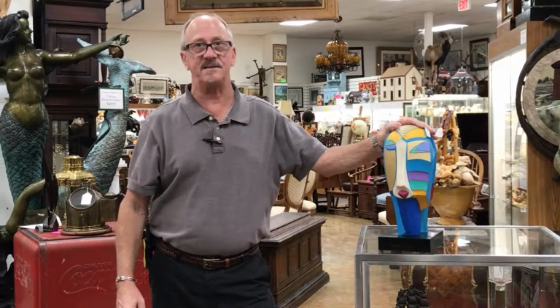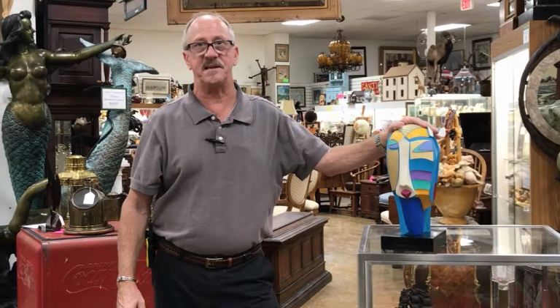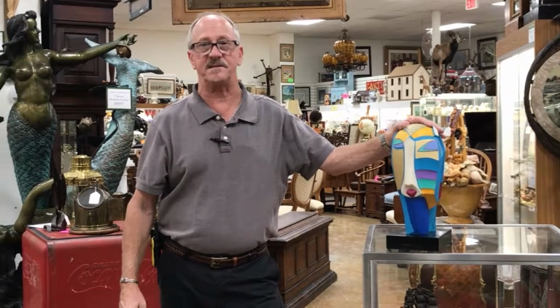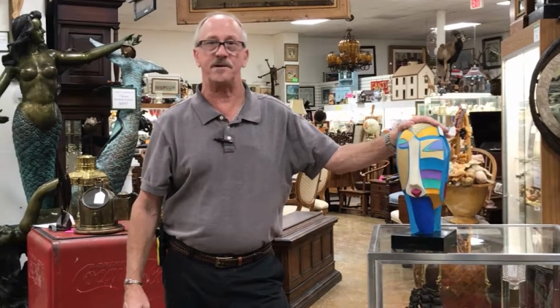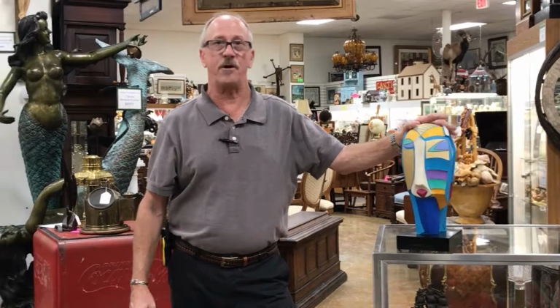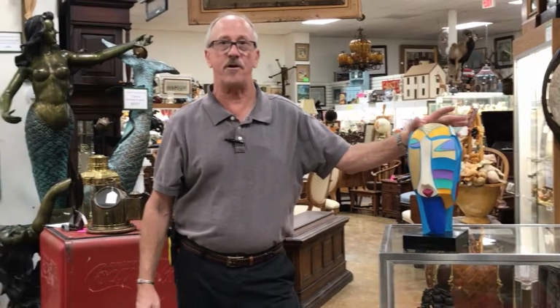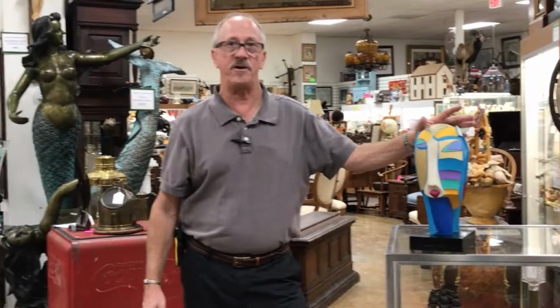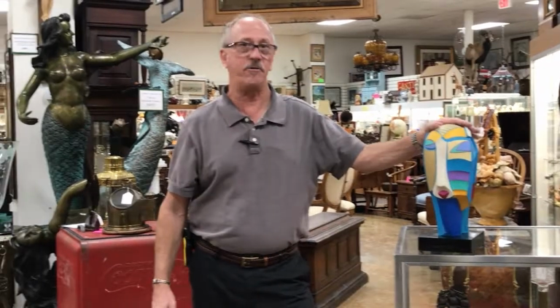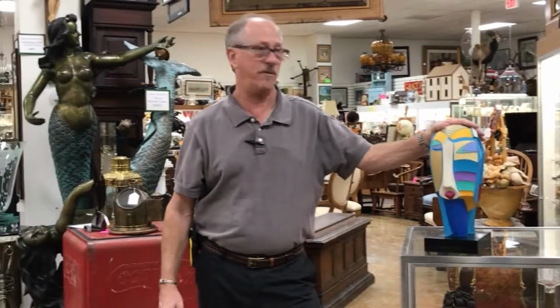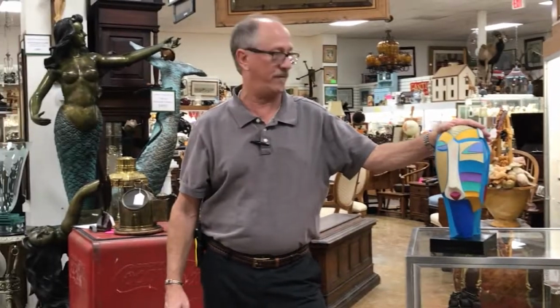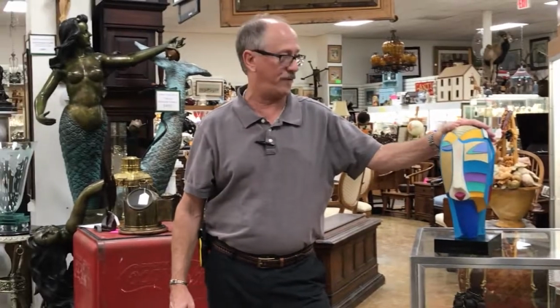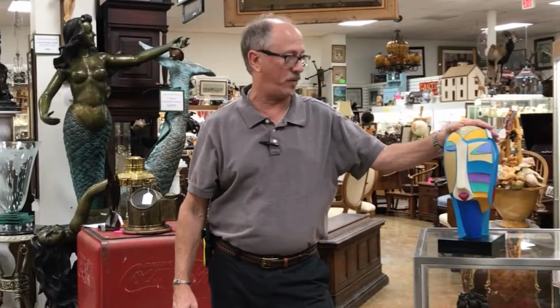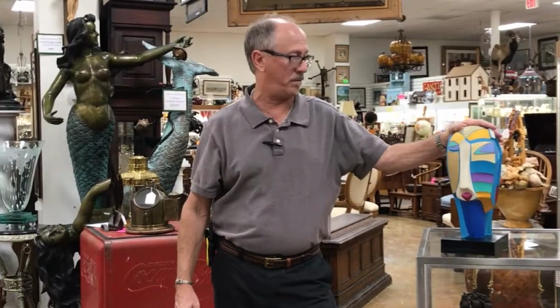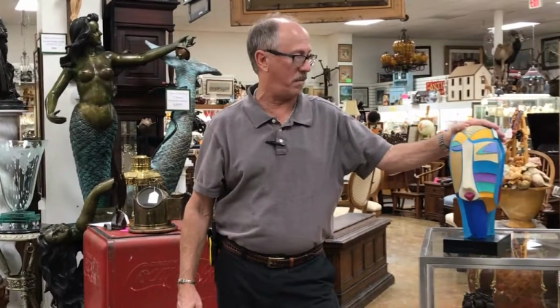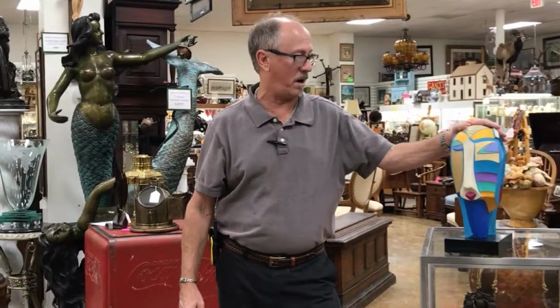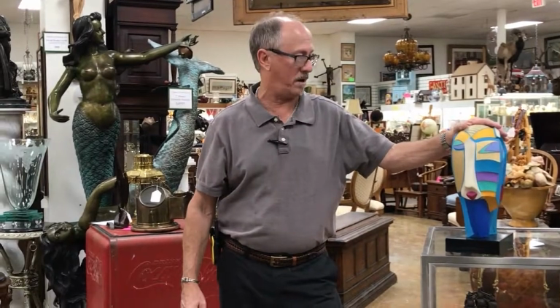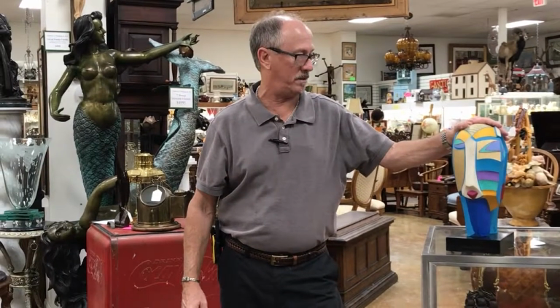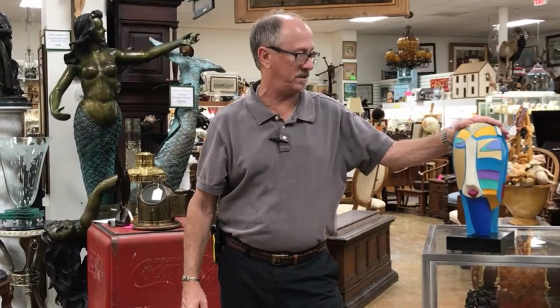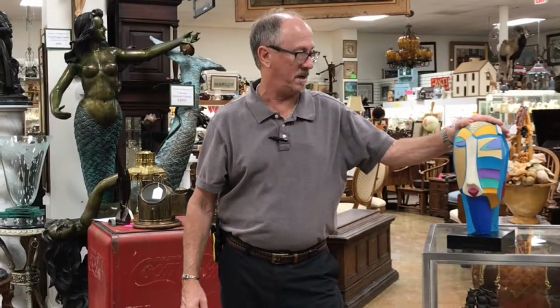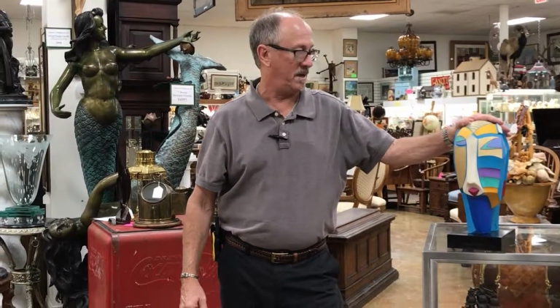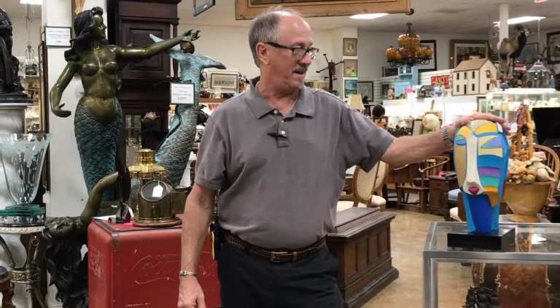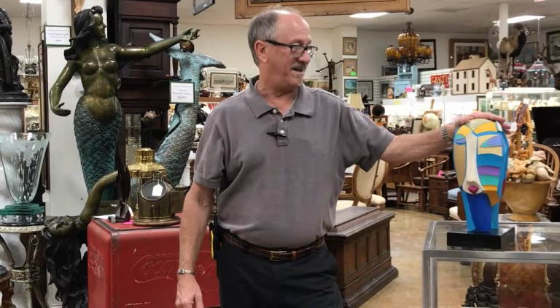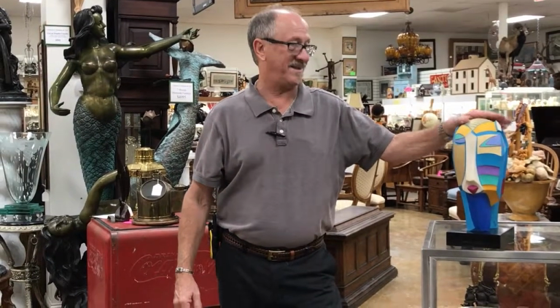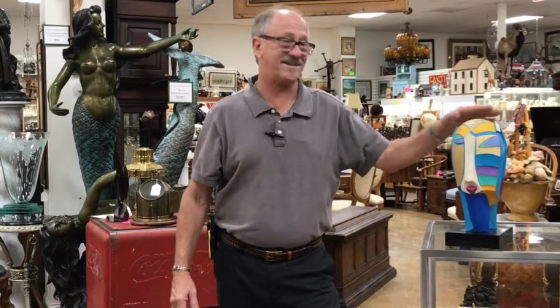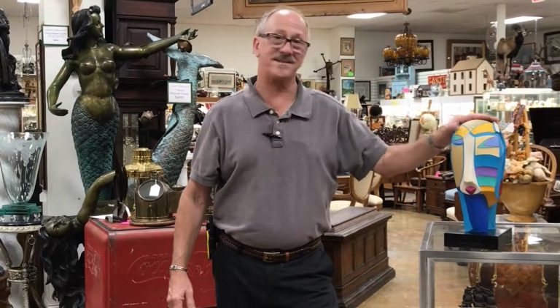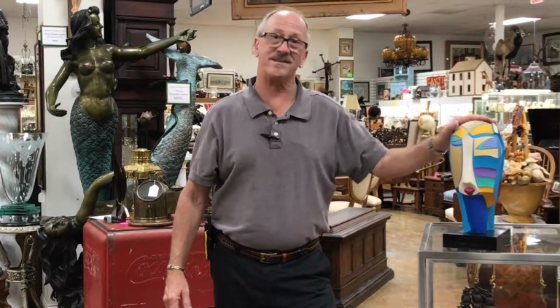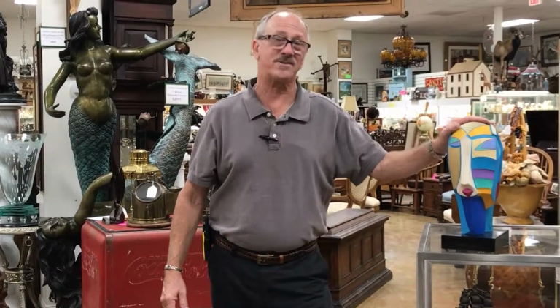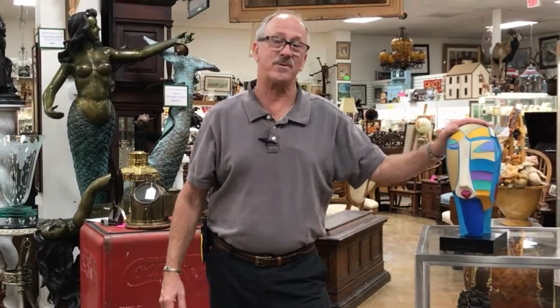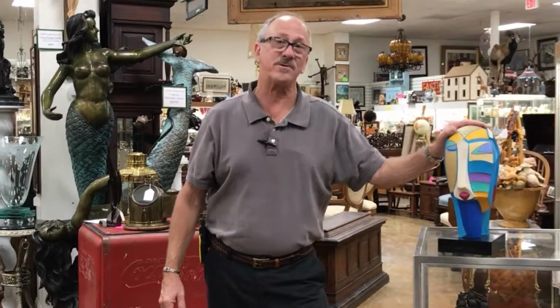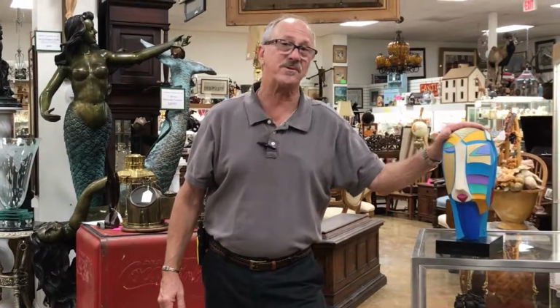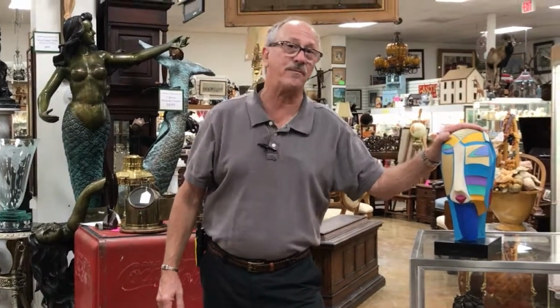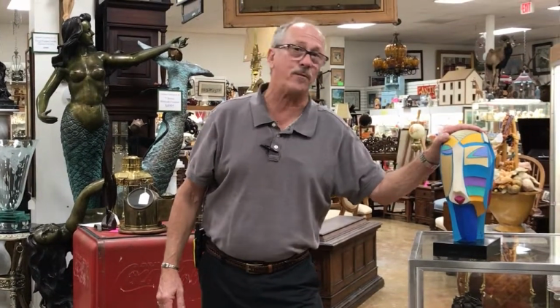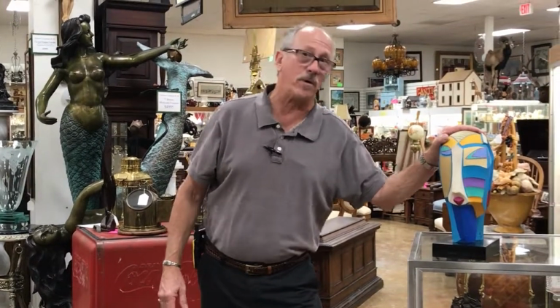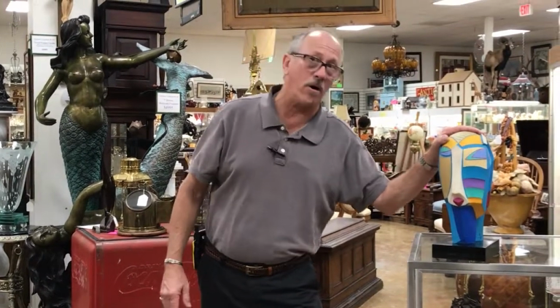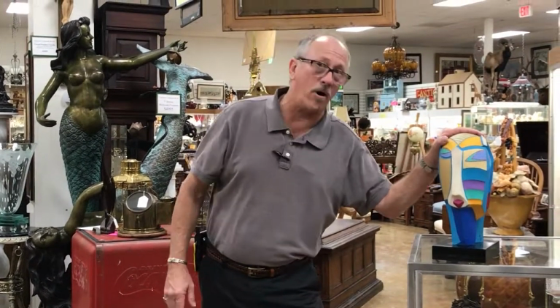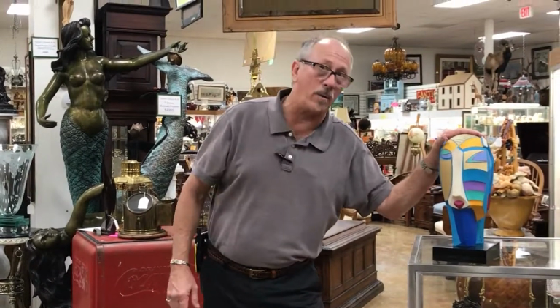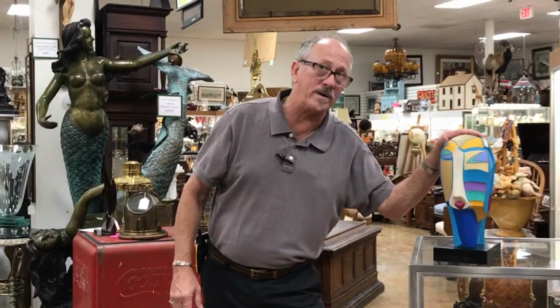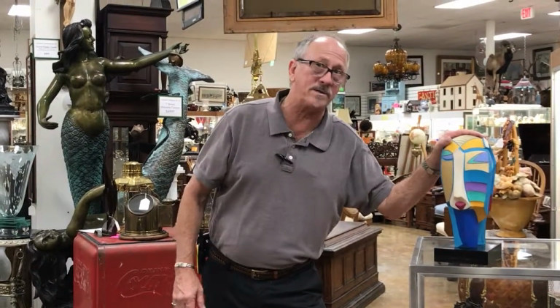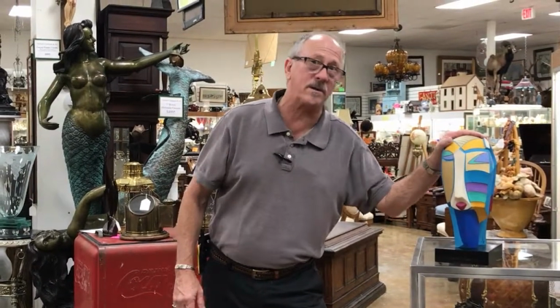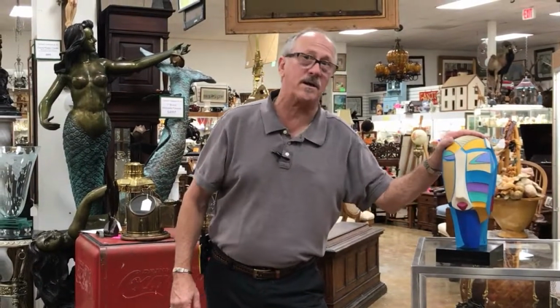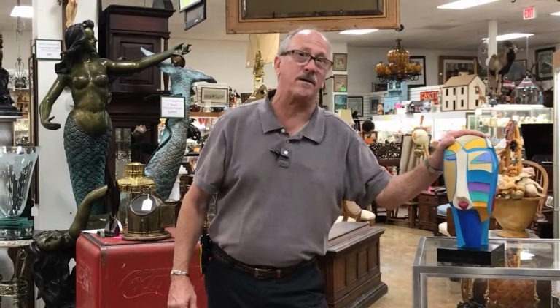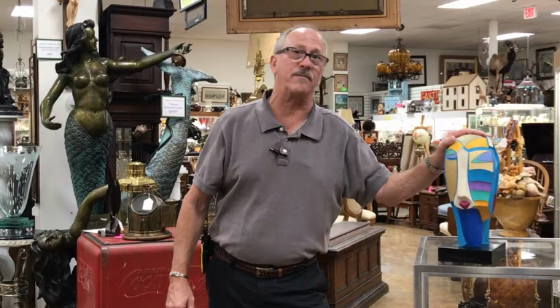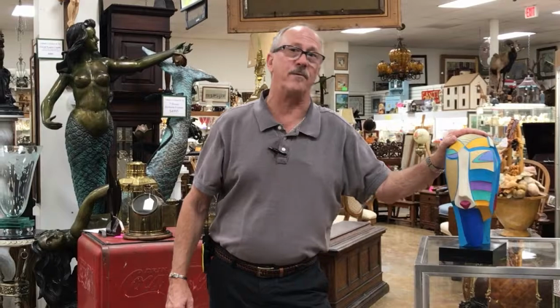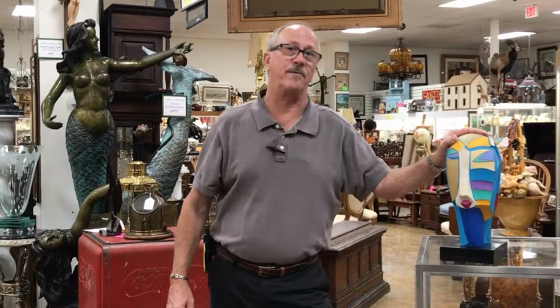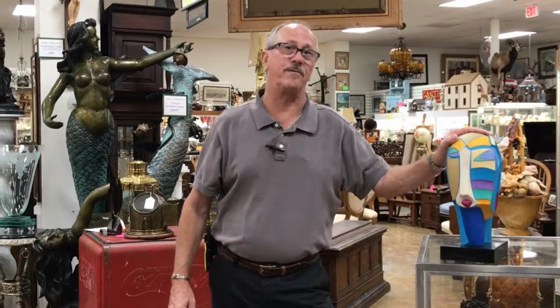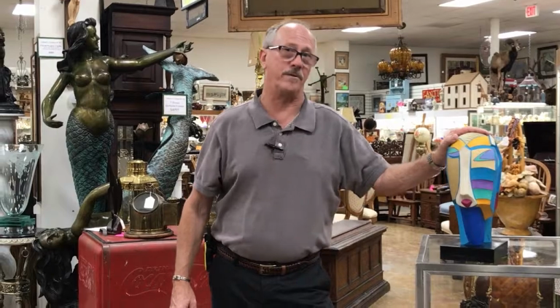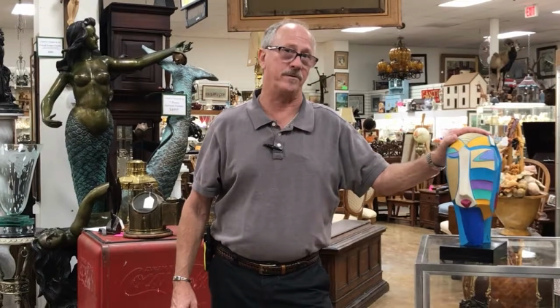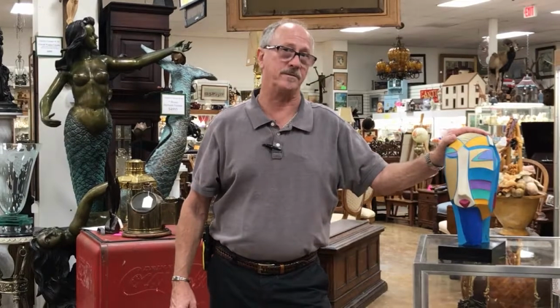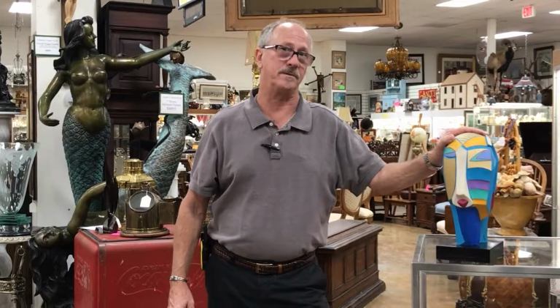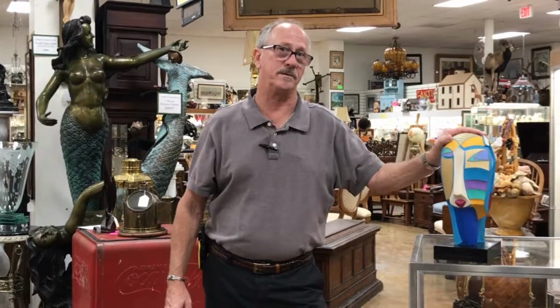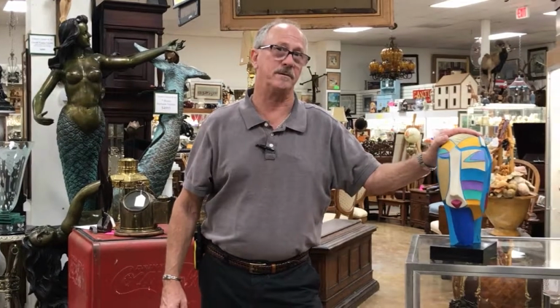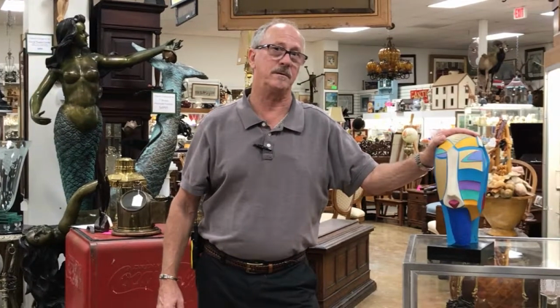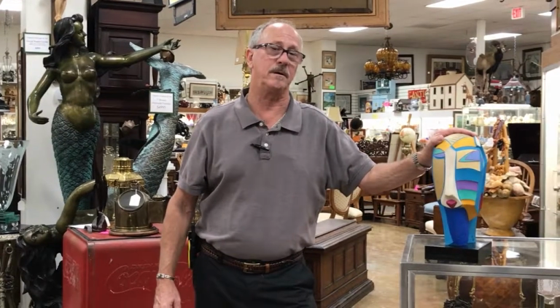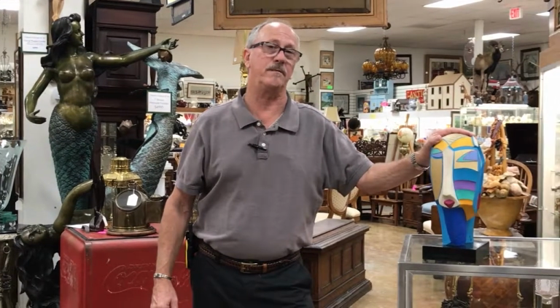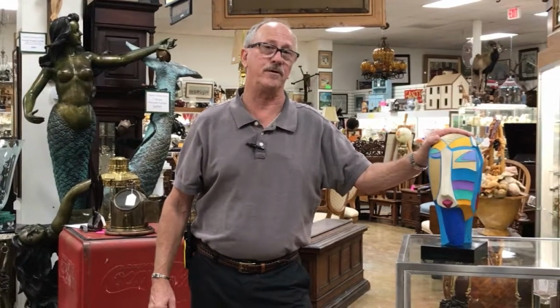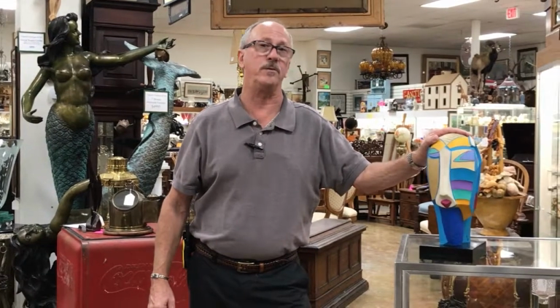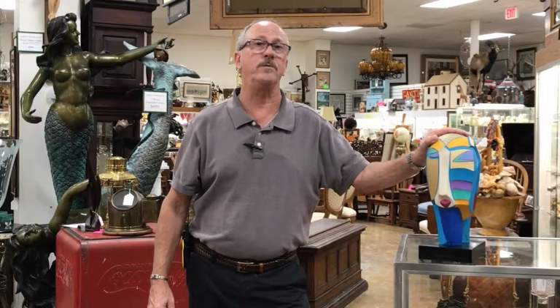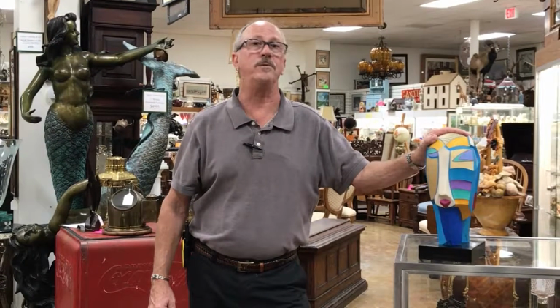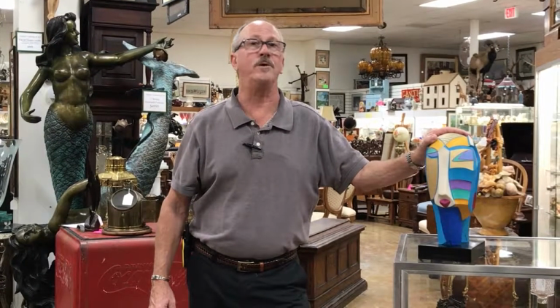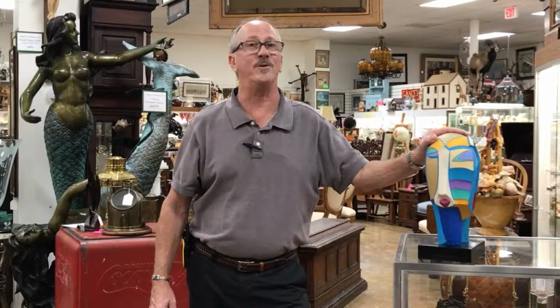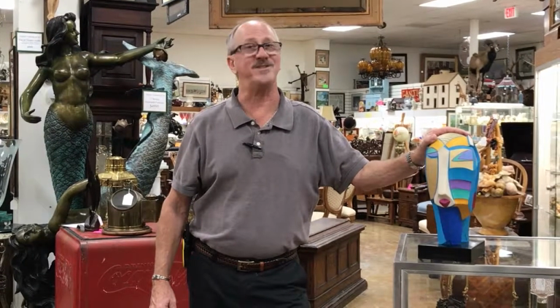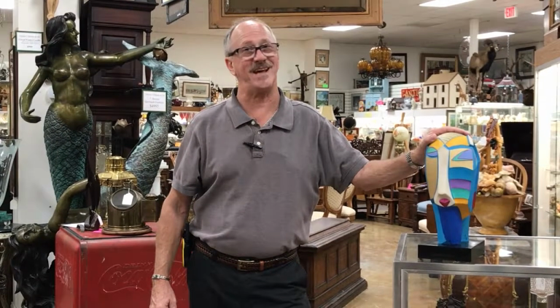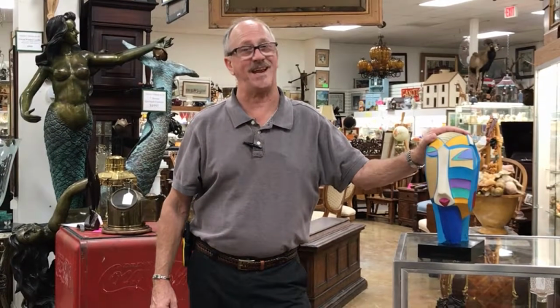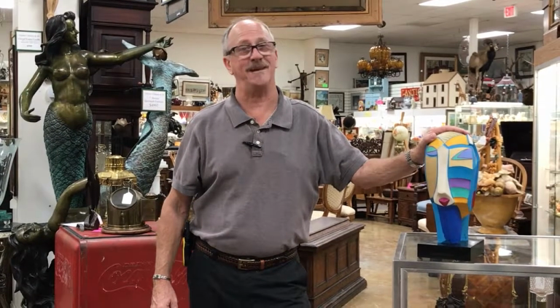Remember, we have this sort of thing every day at Gannon's Antiques and Art here in Fort Myers, and this is the sort of stuff we're always looking for — for those of you who are selling.